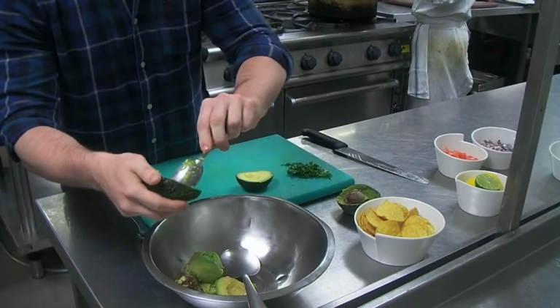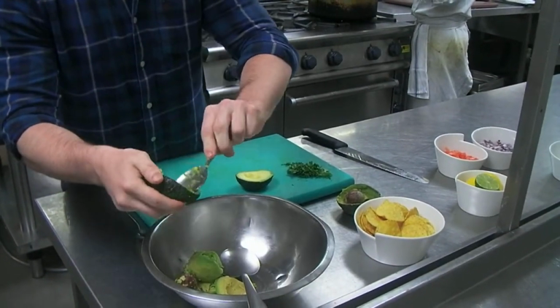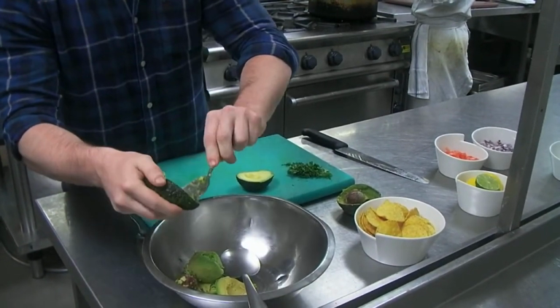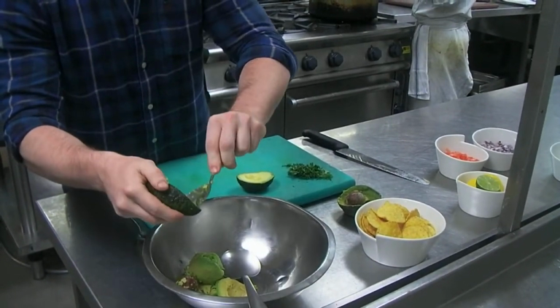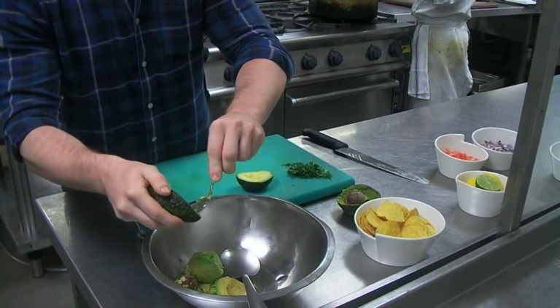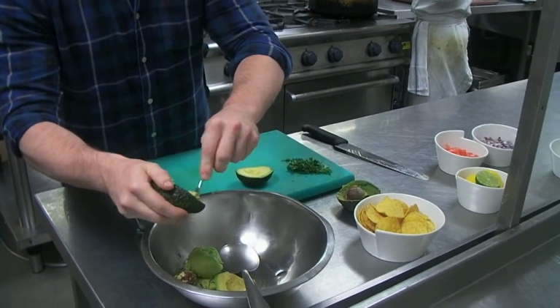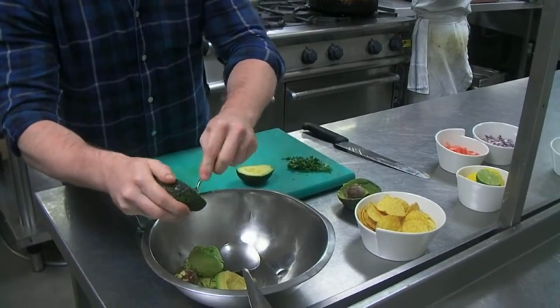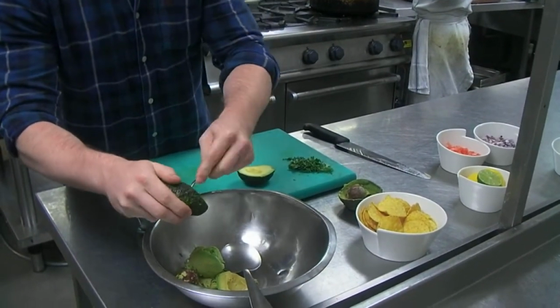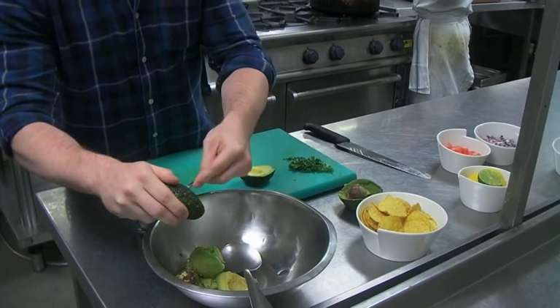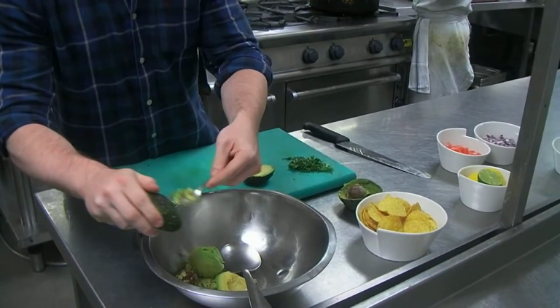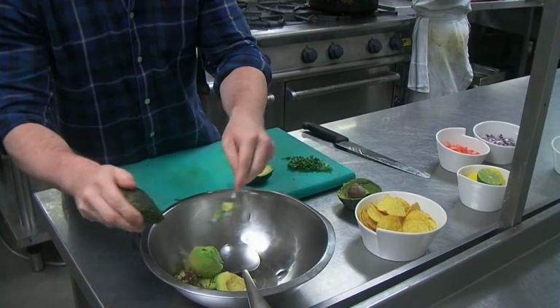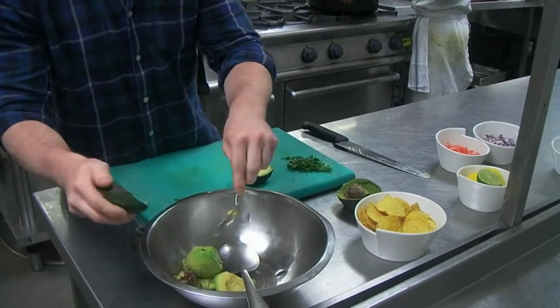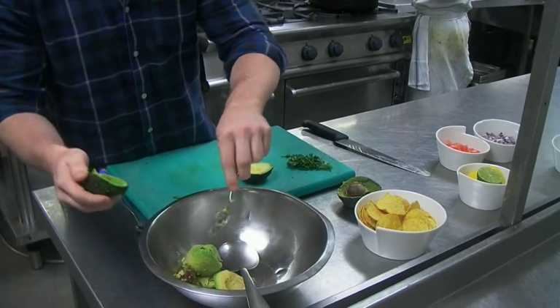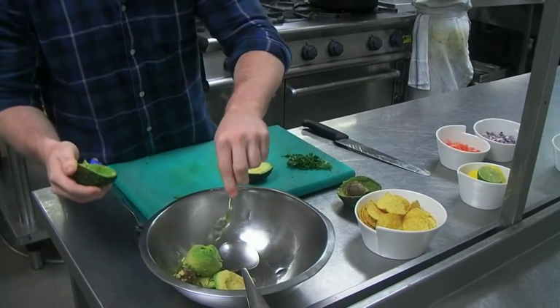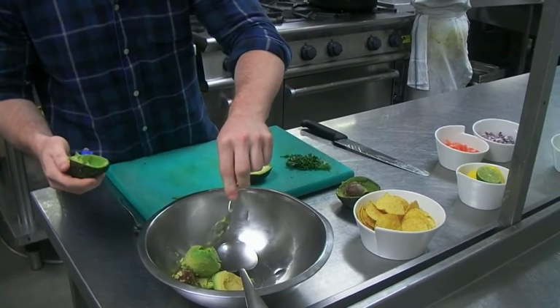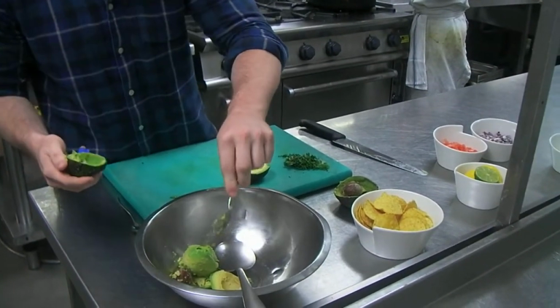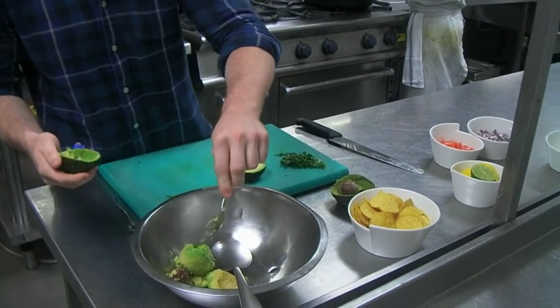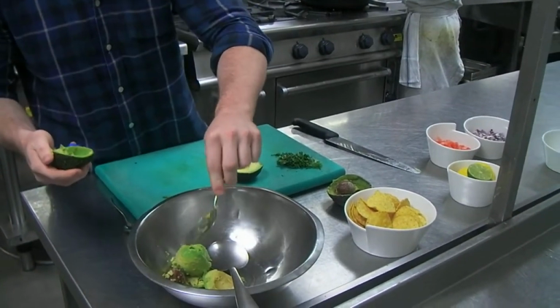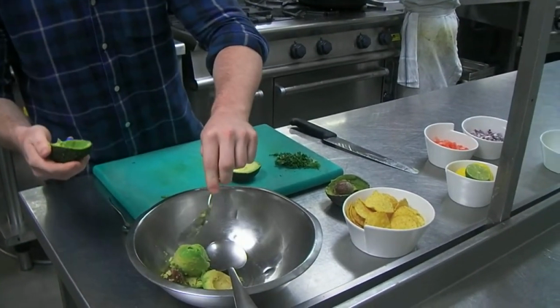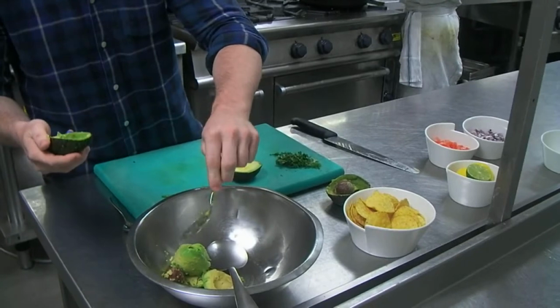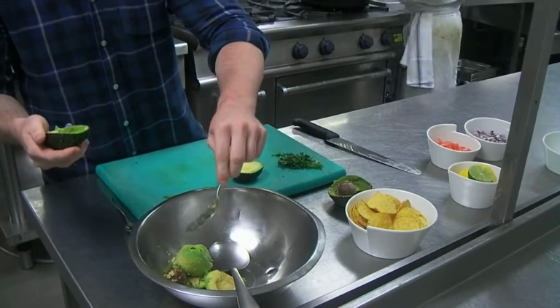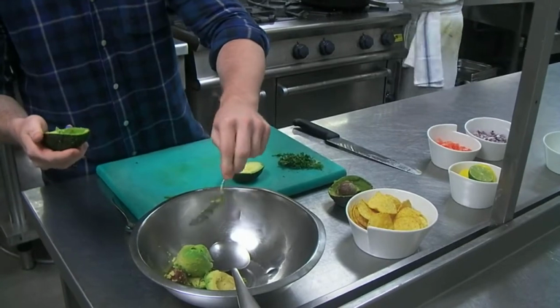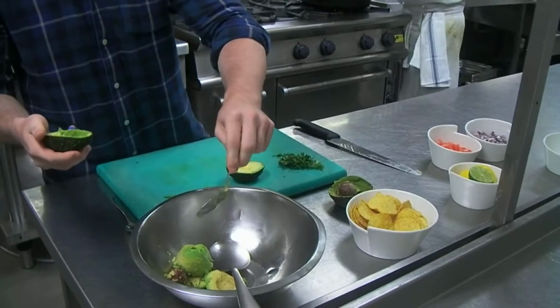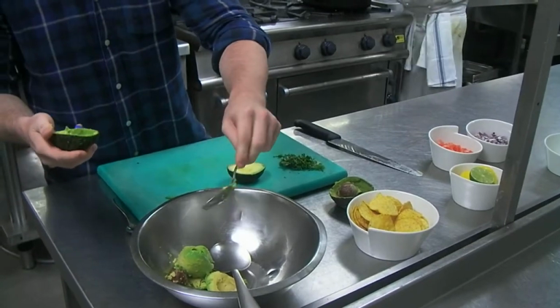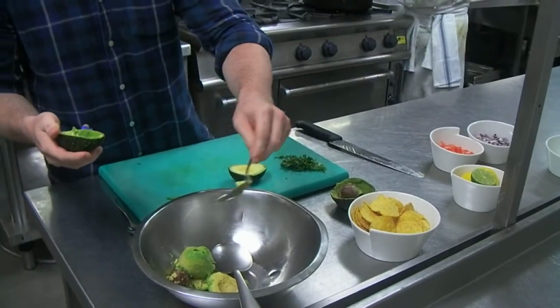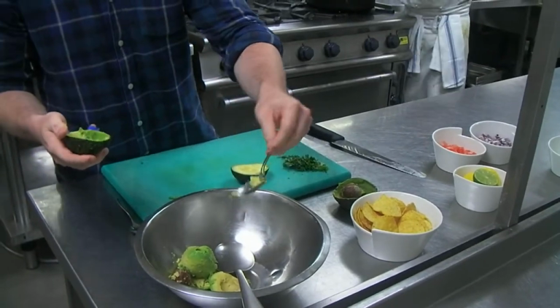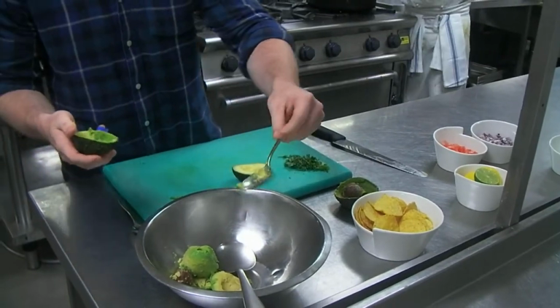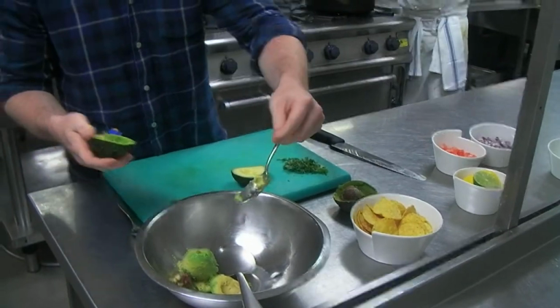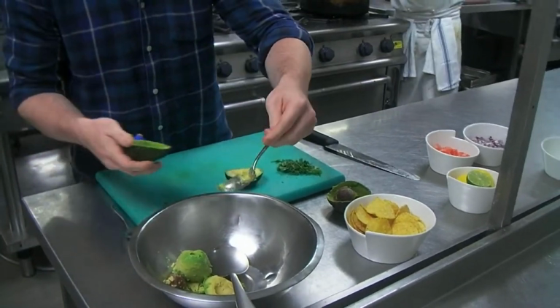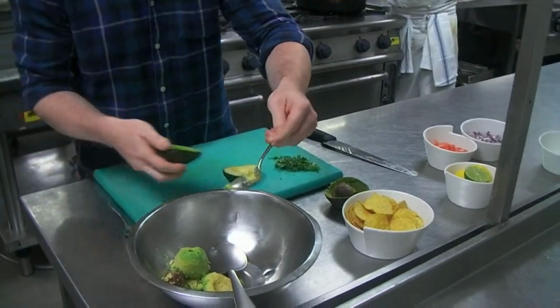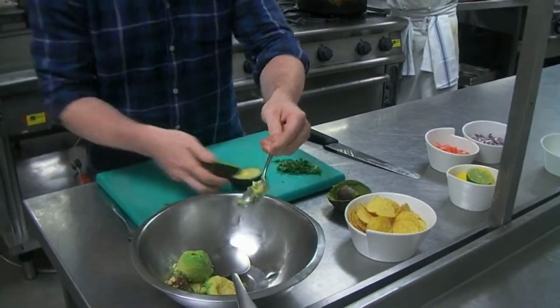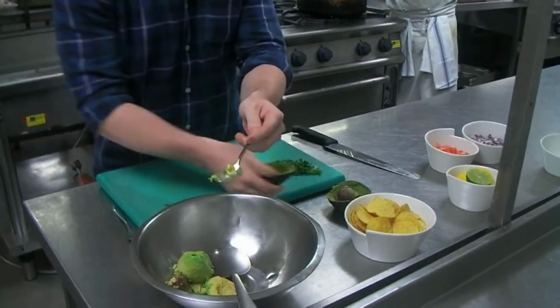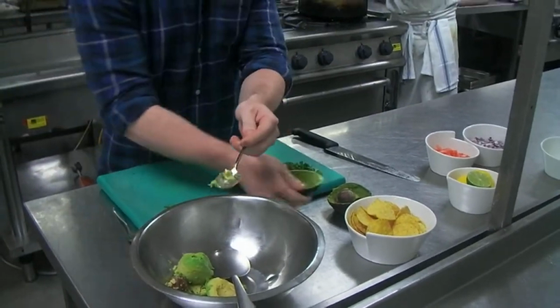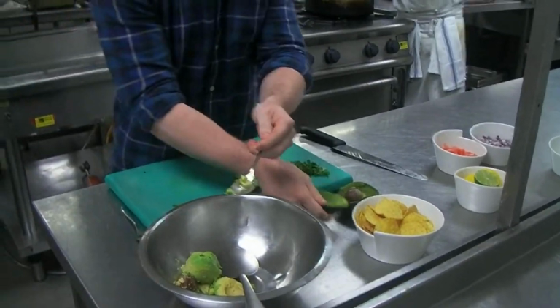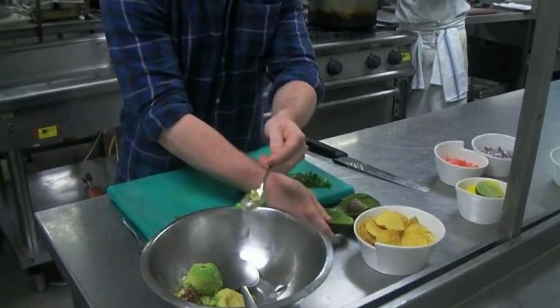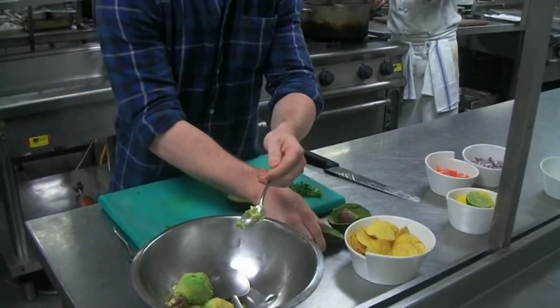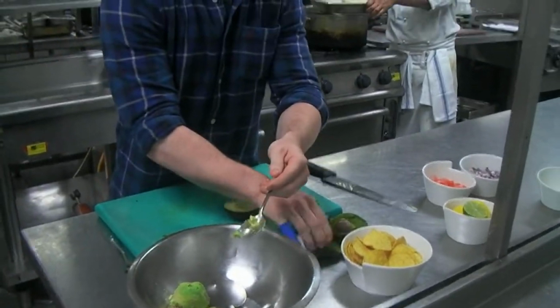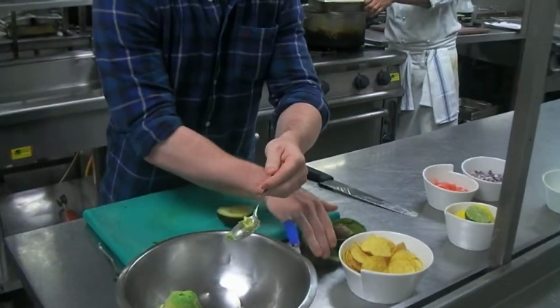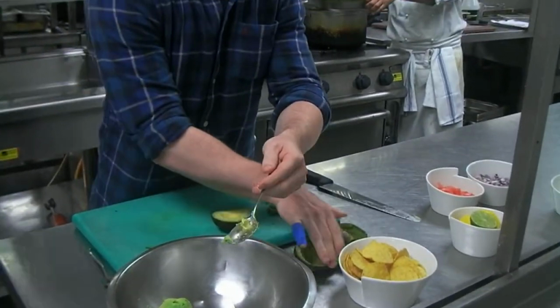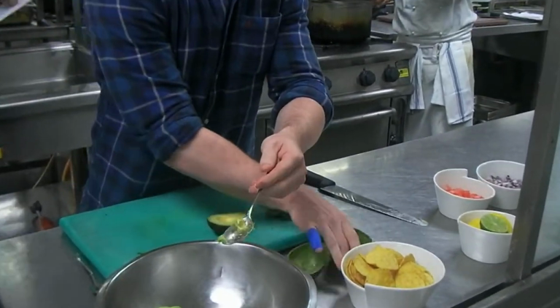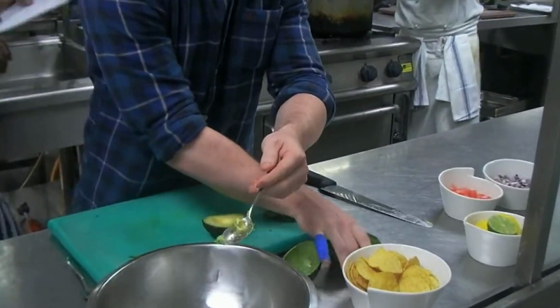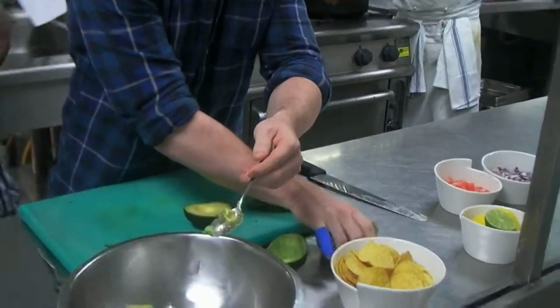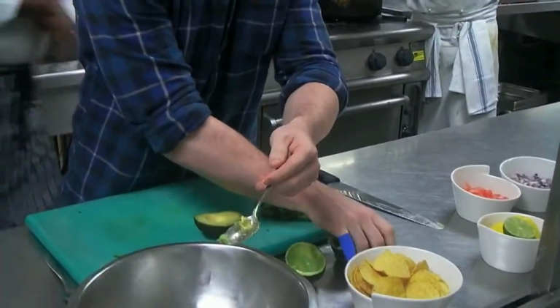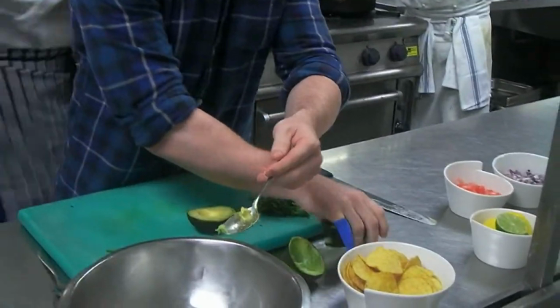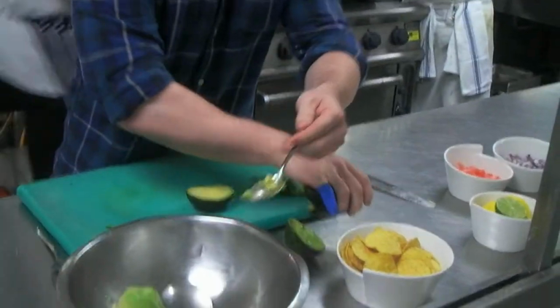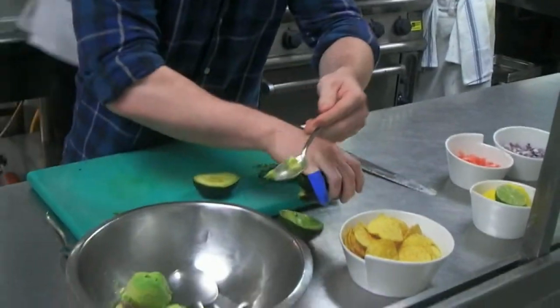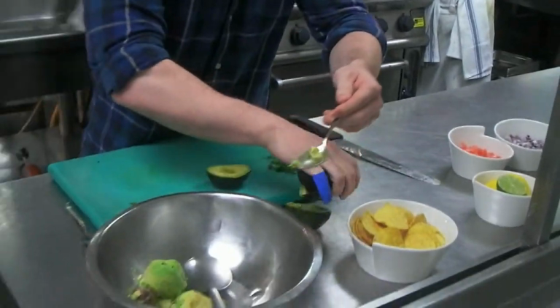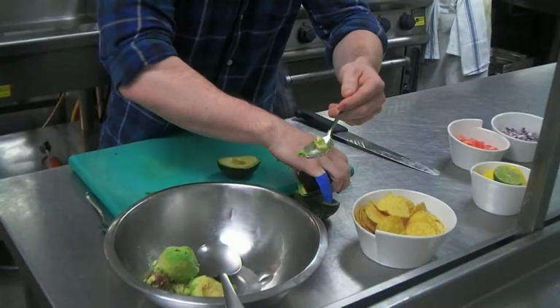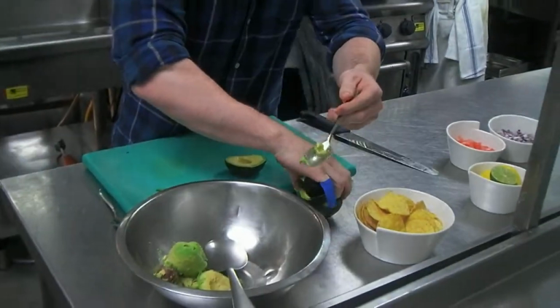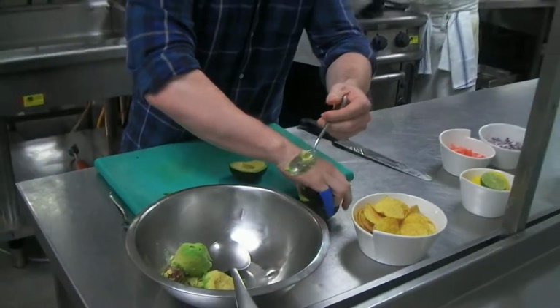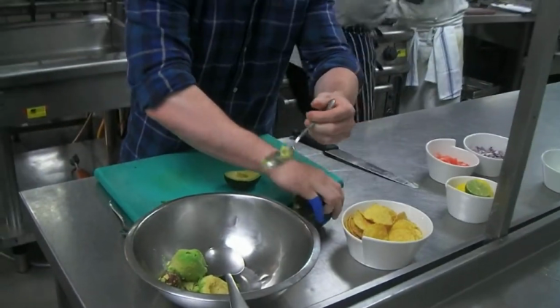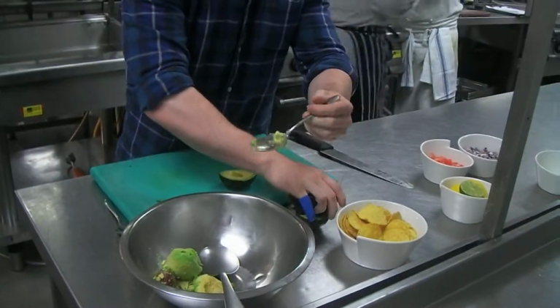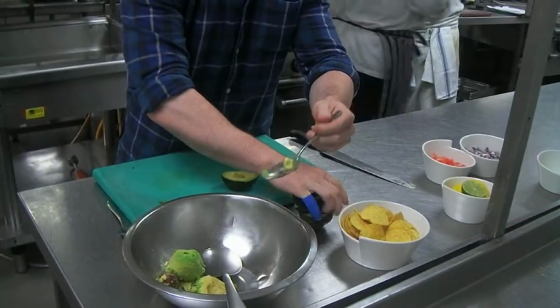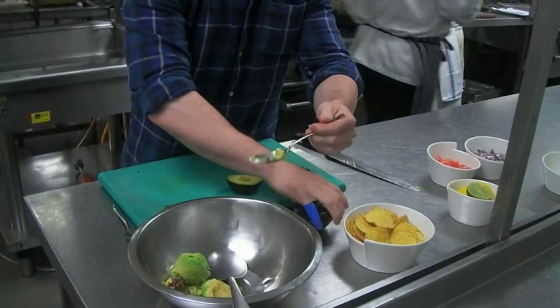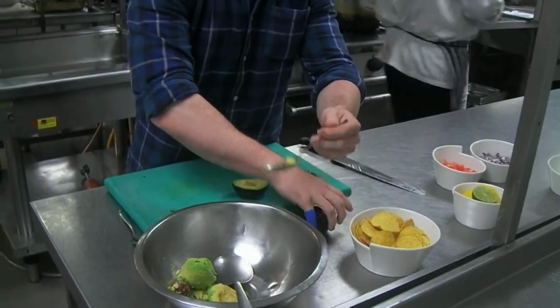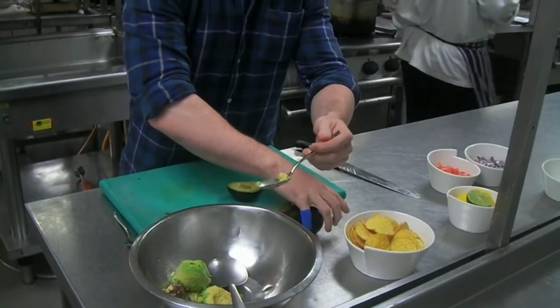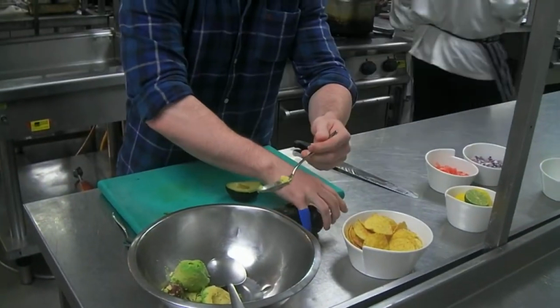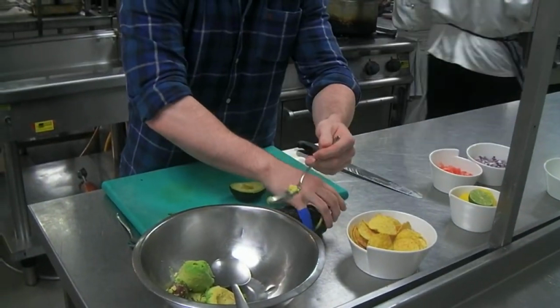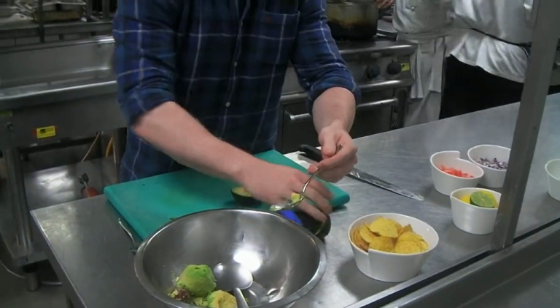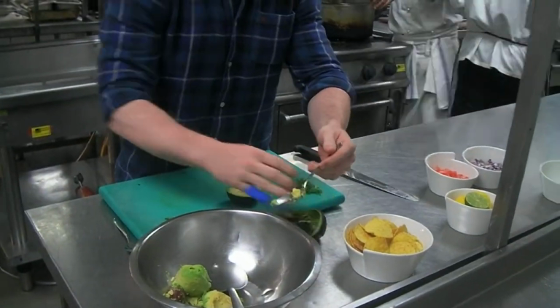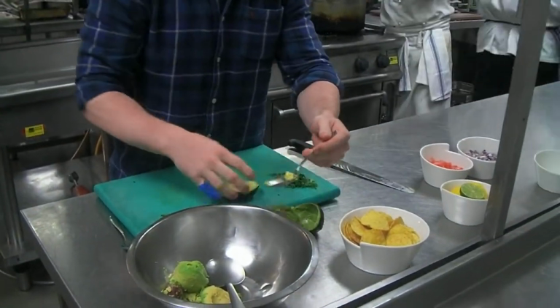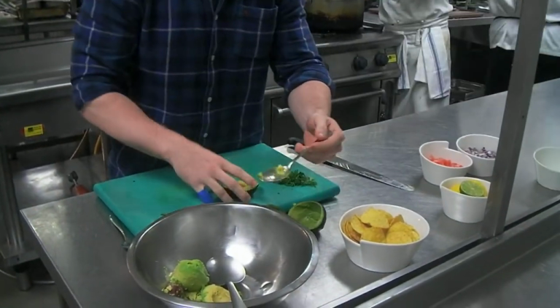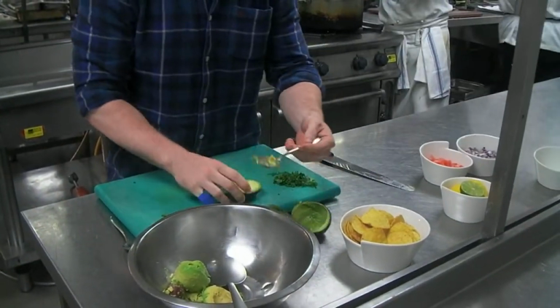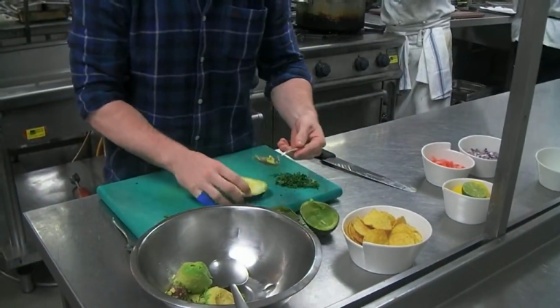You can either just pop it all straight in the bowl like I've done, or you can cut it up beforehand — it just makes it a bit easier to mix, basically.